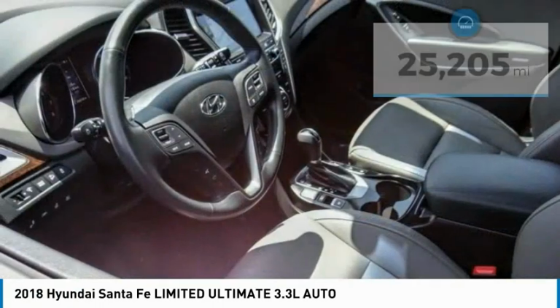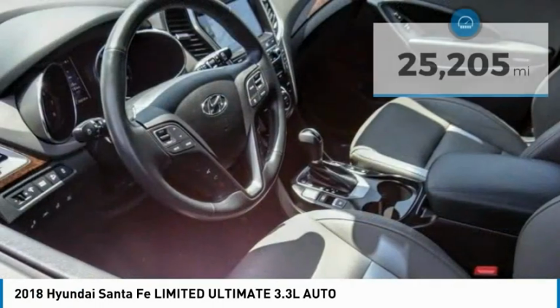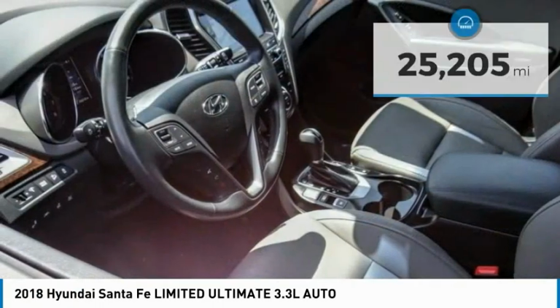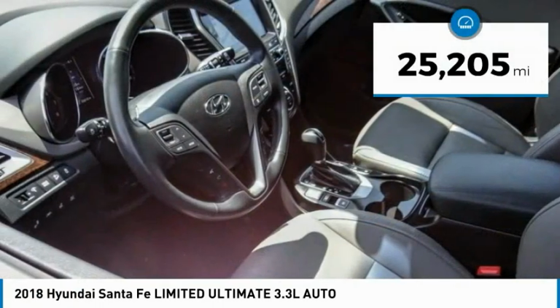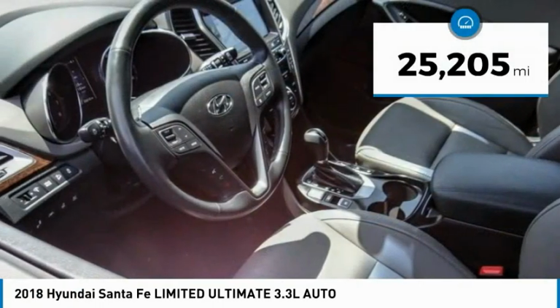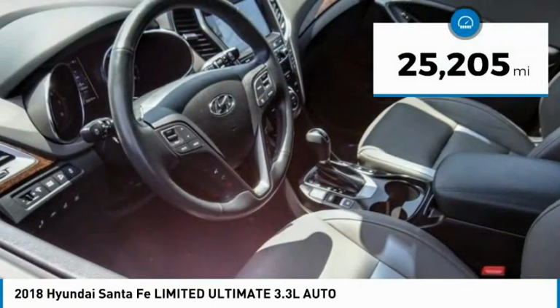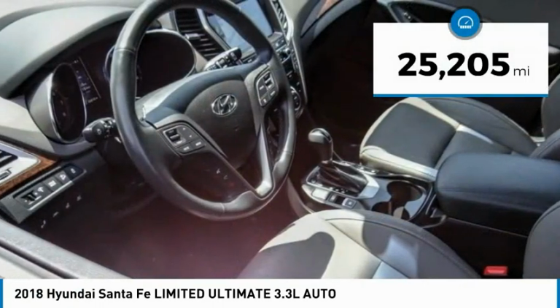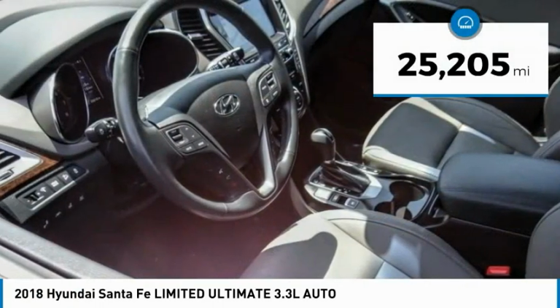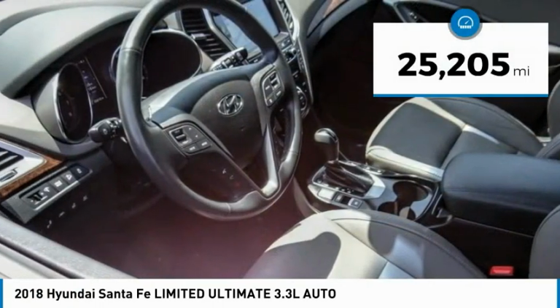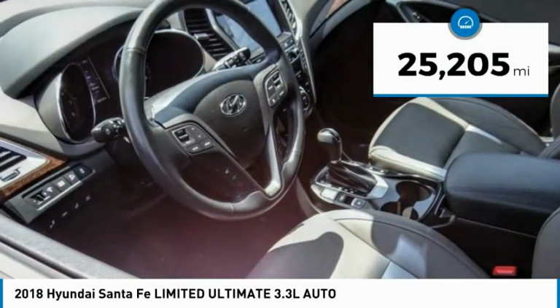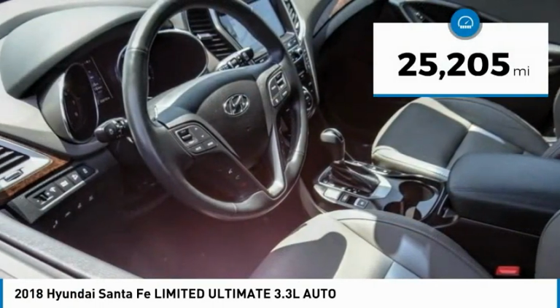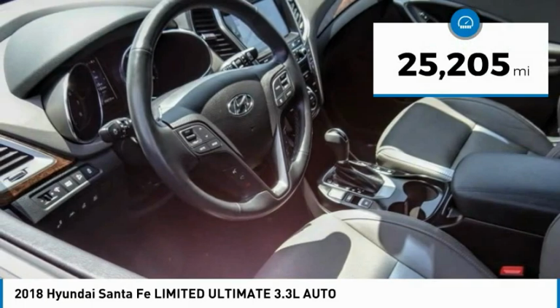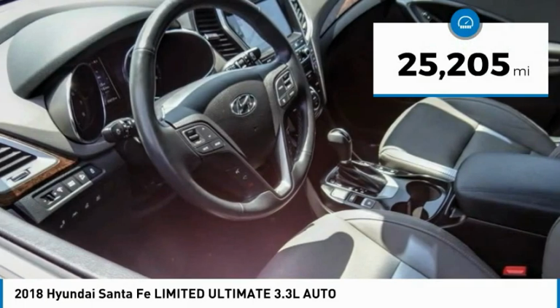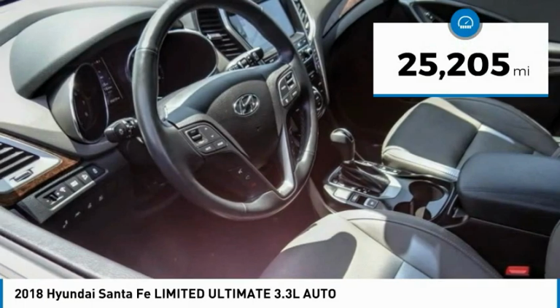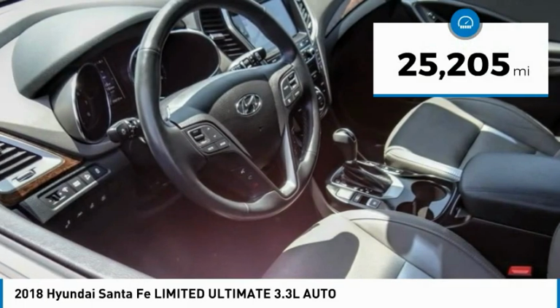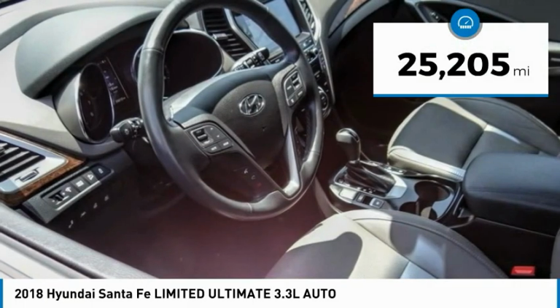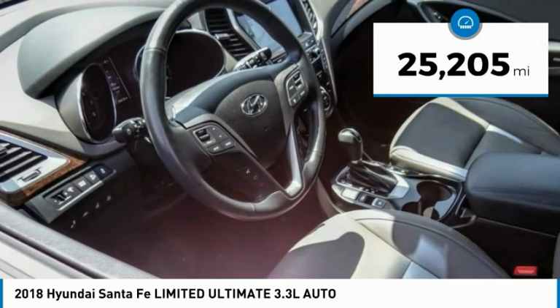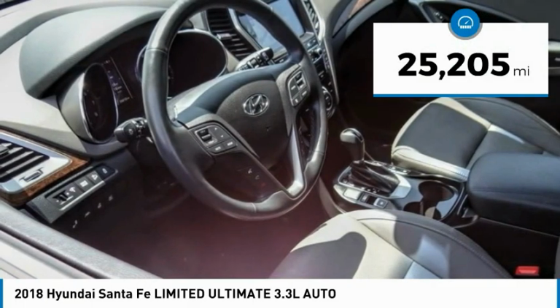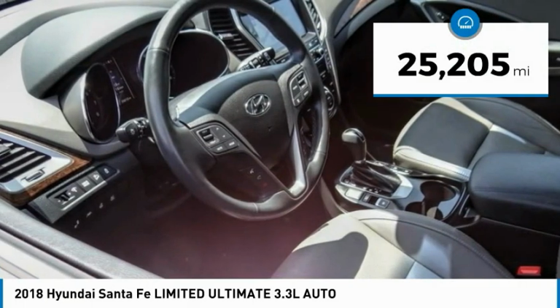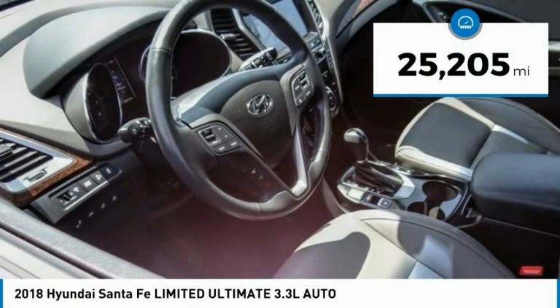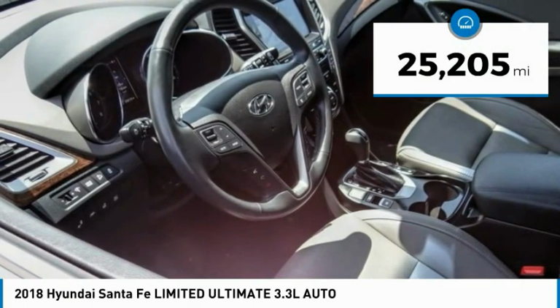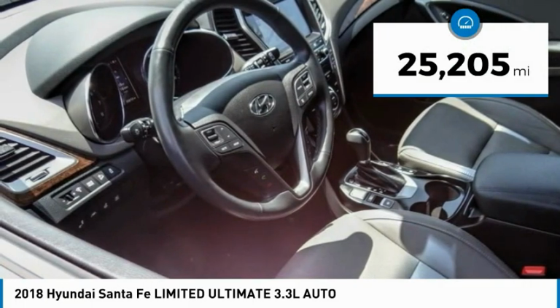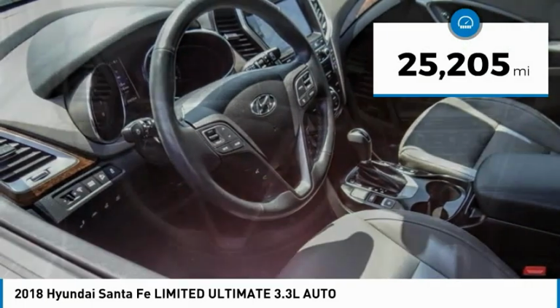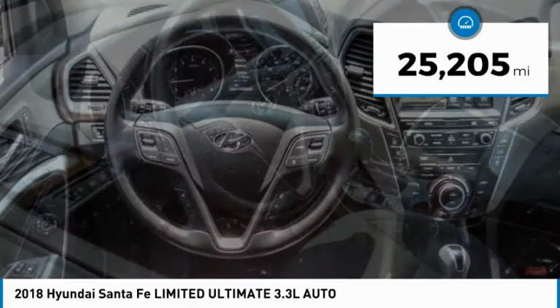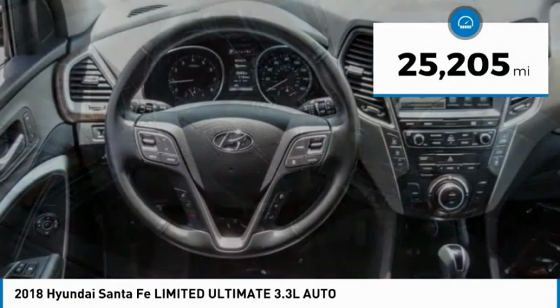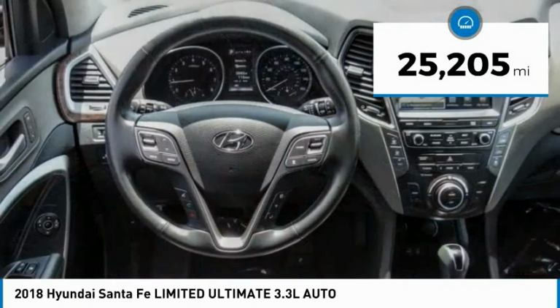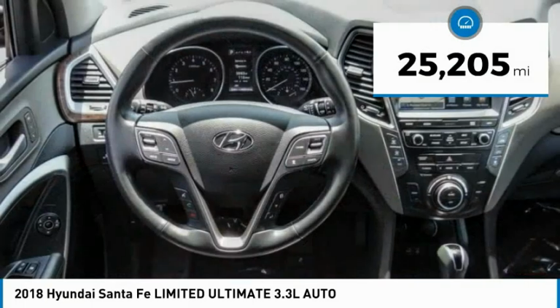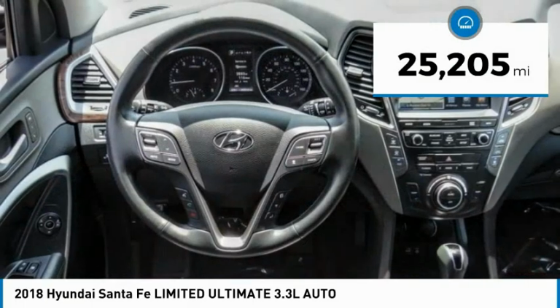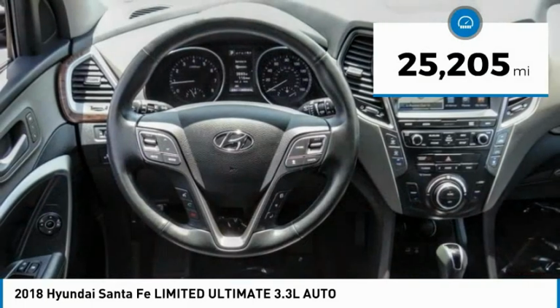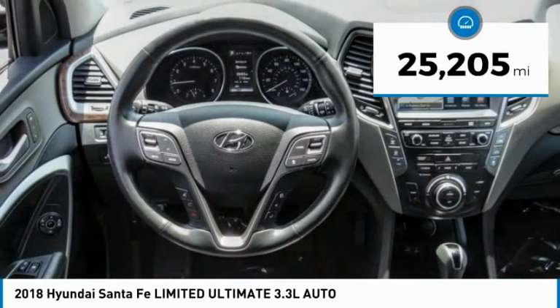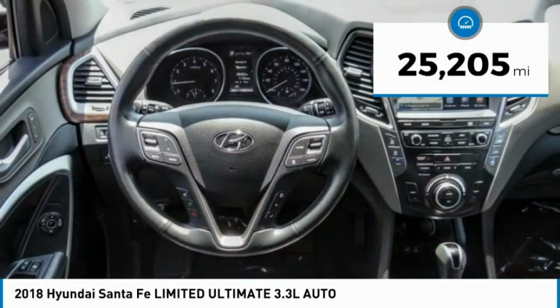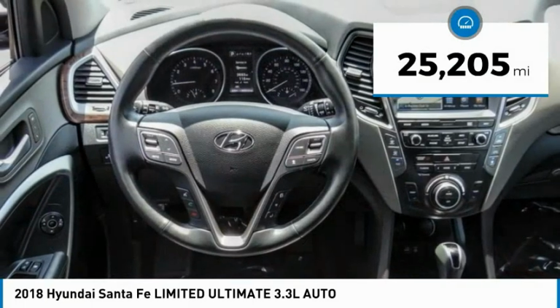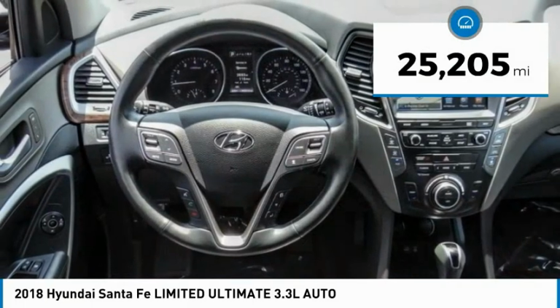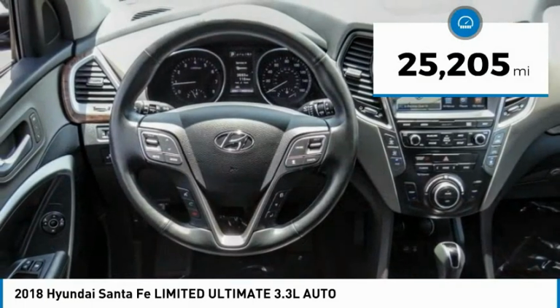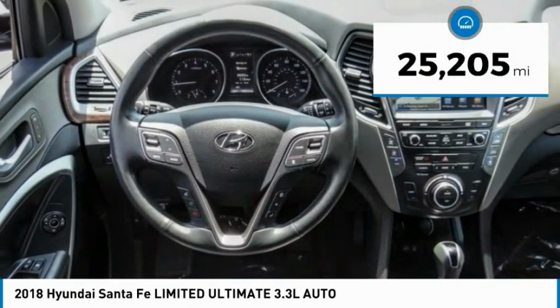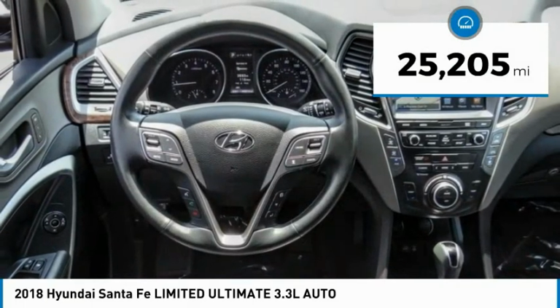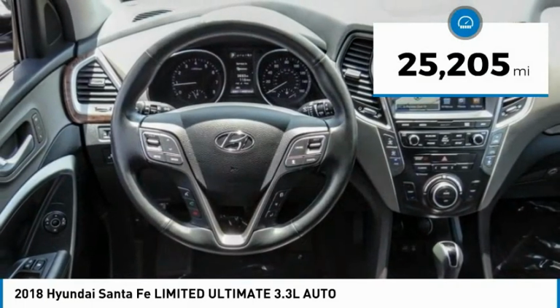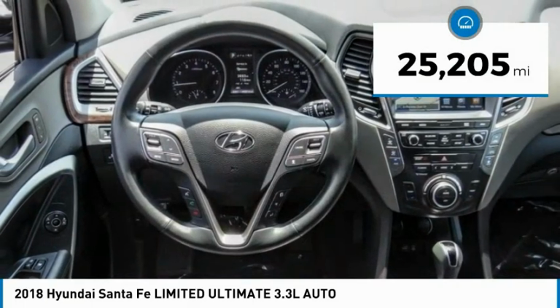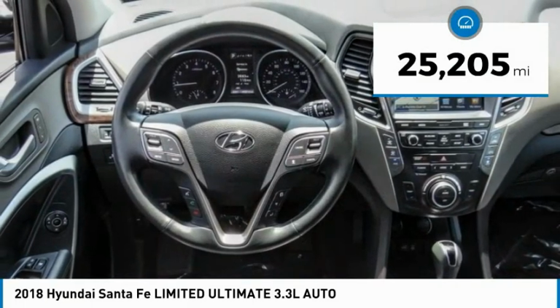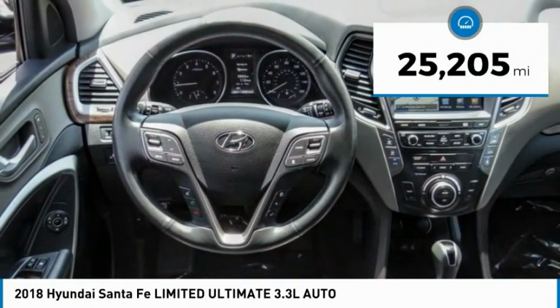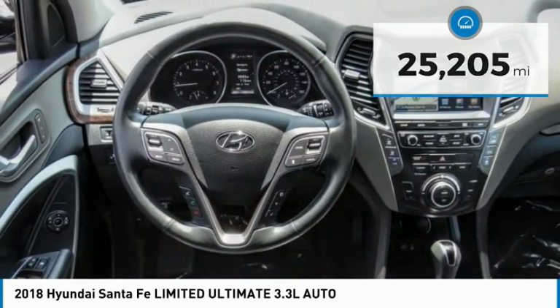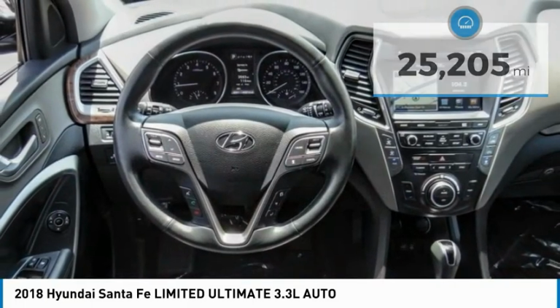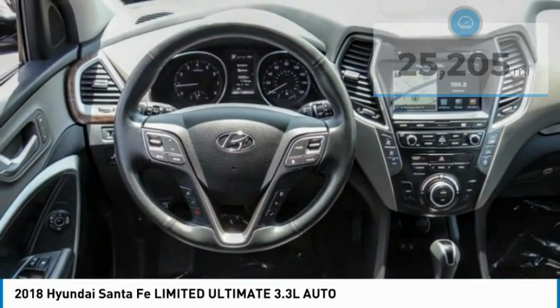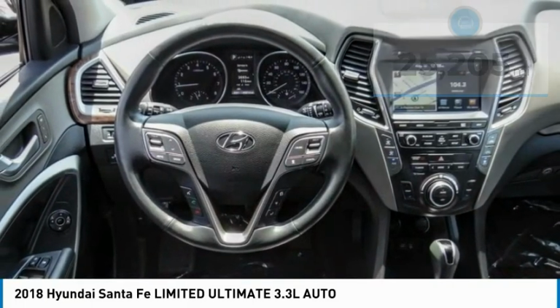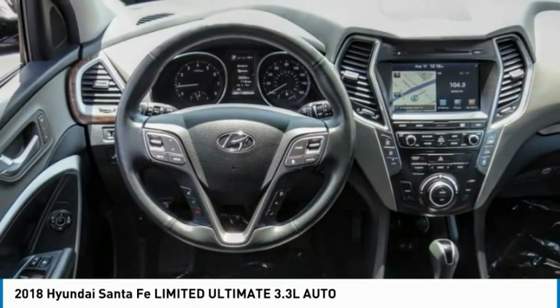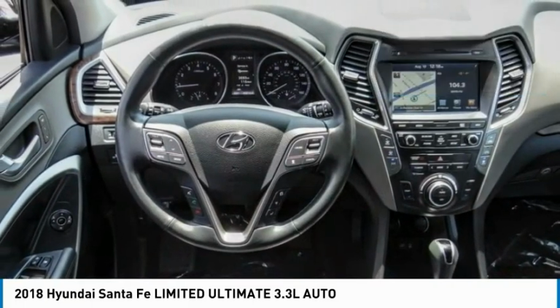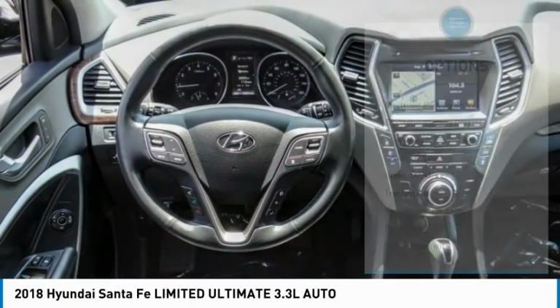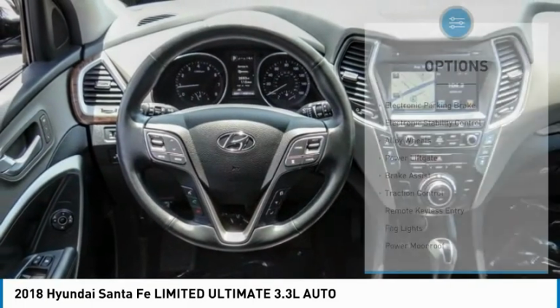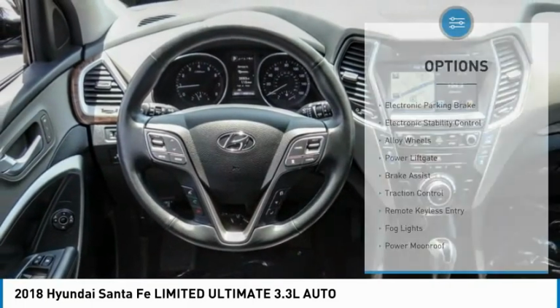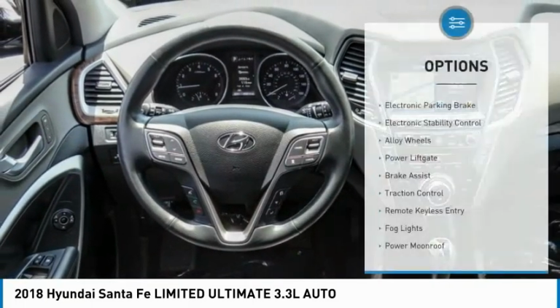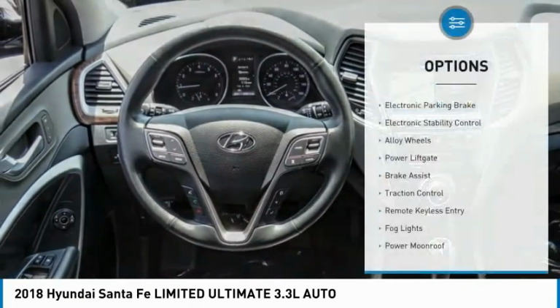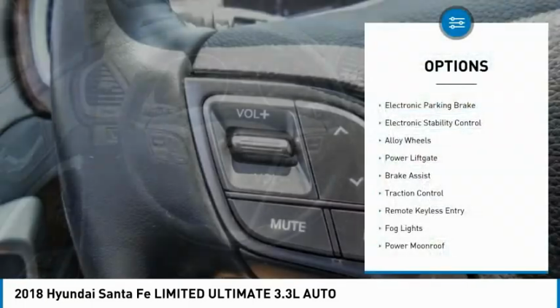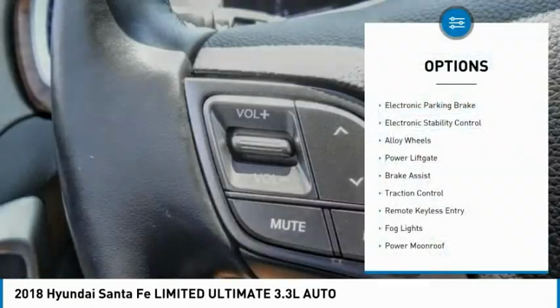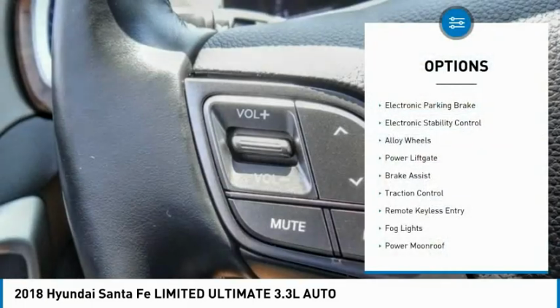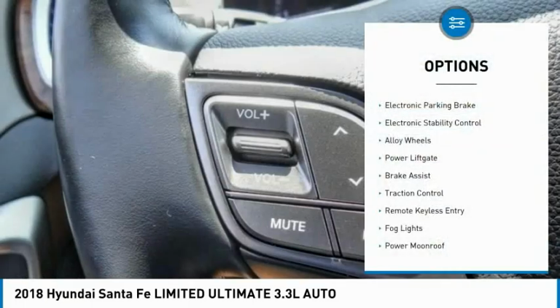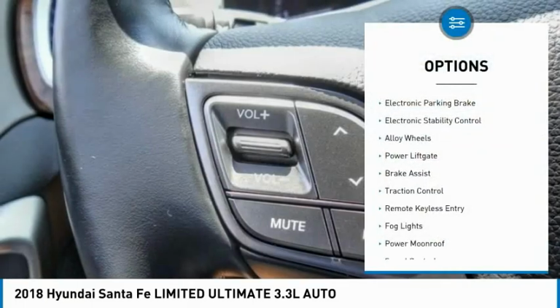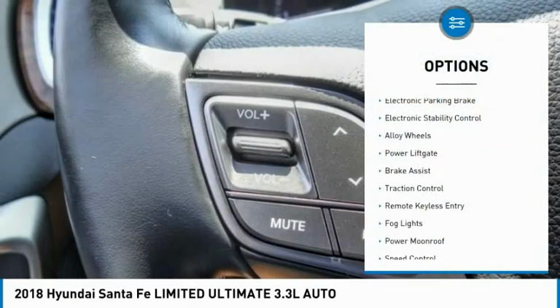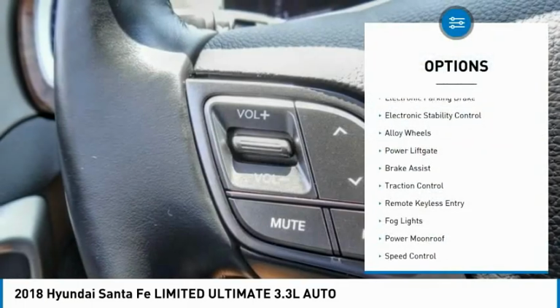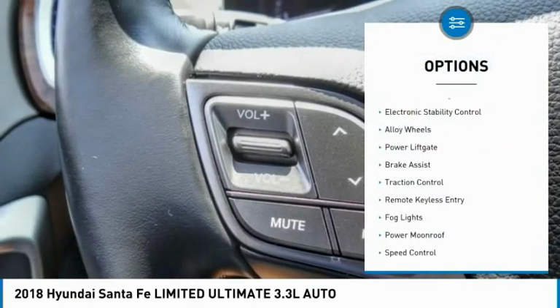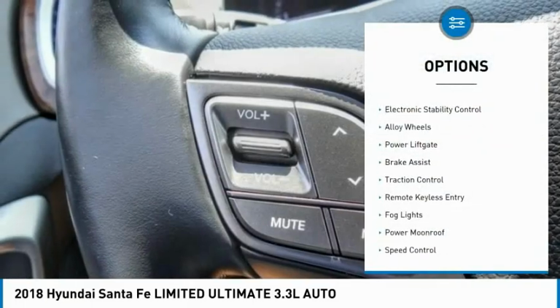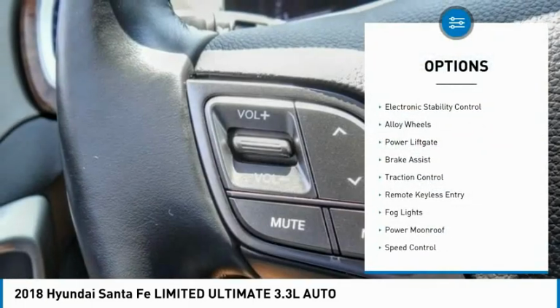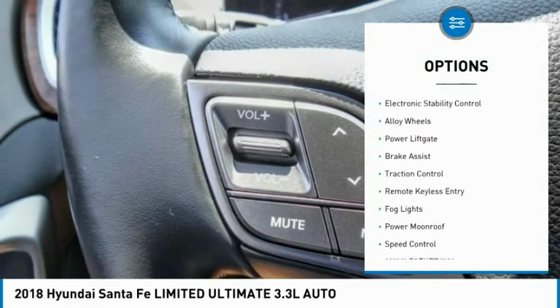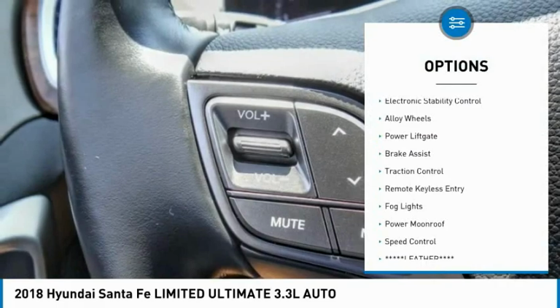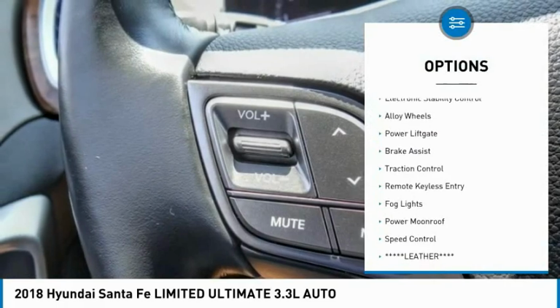This vehicle has less than 30,000 miles. Here are some of this vehicle's great options: electronic parking brake,